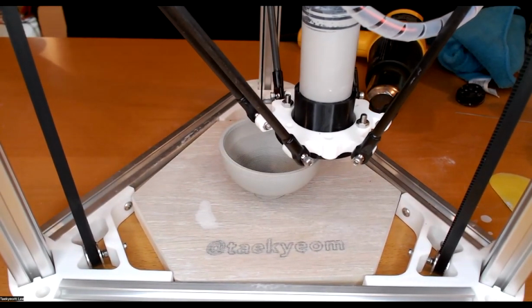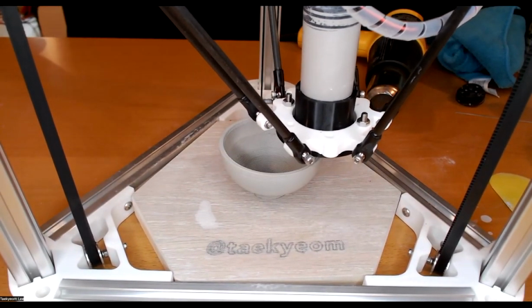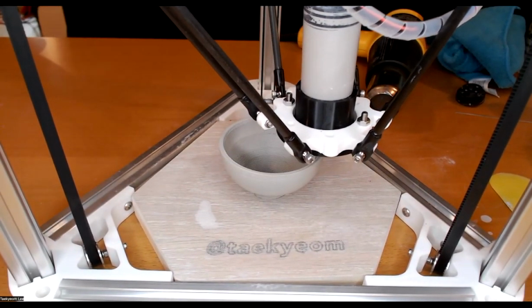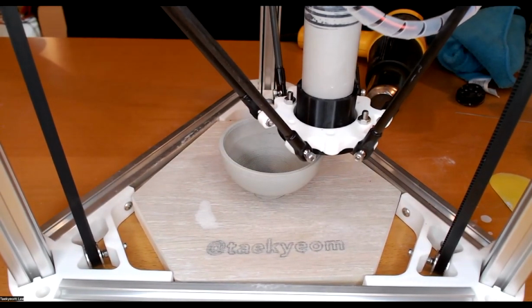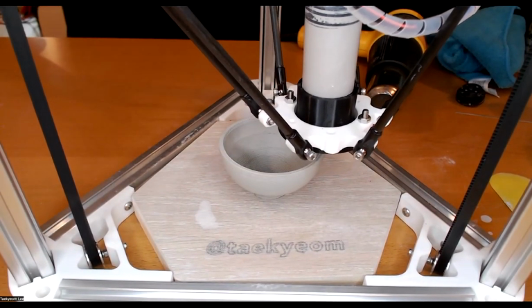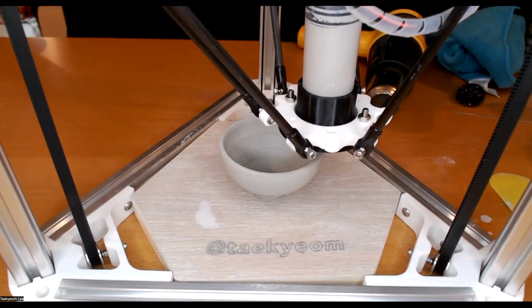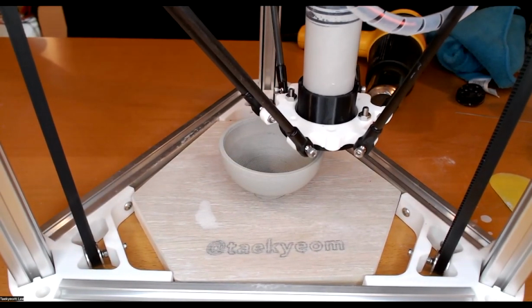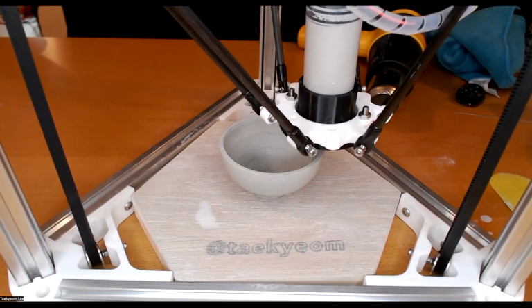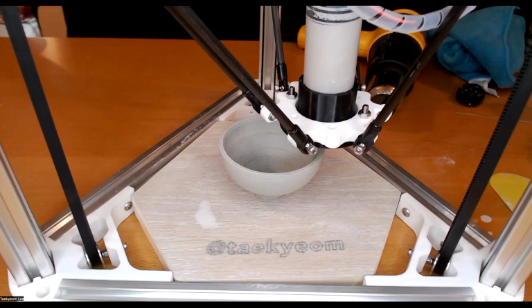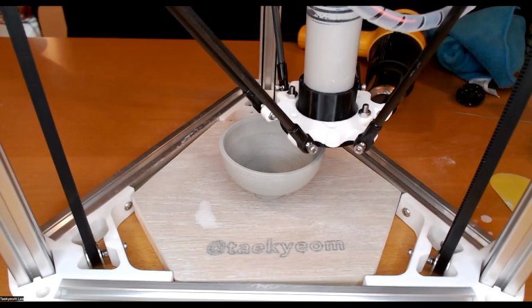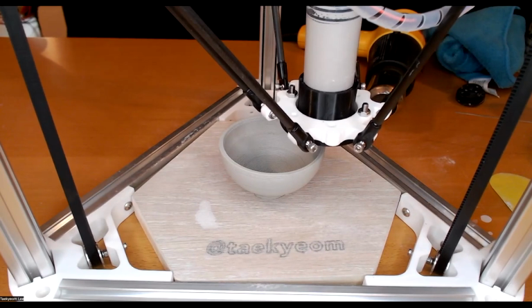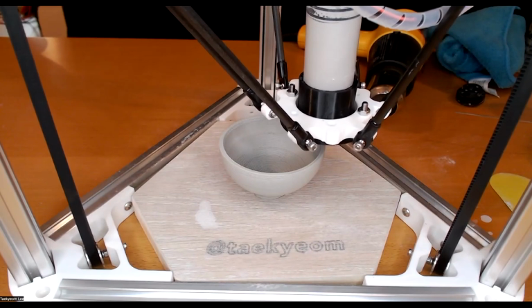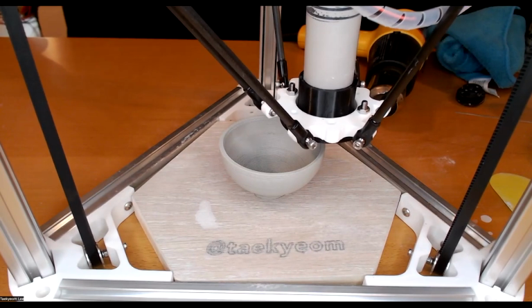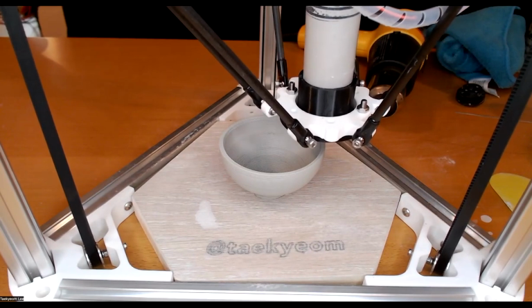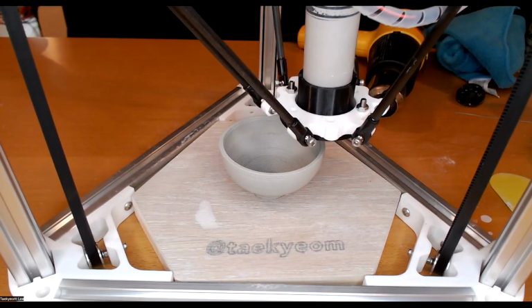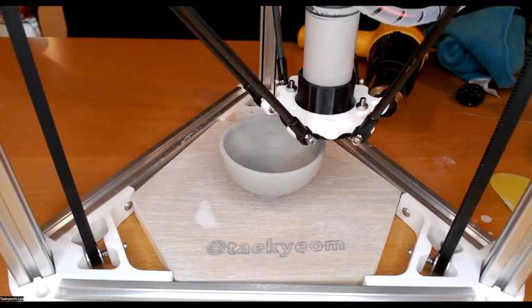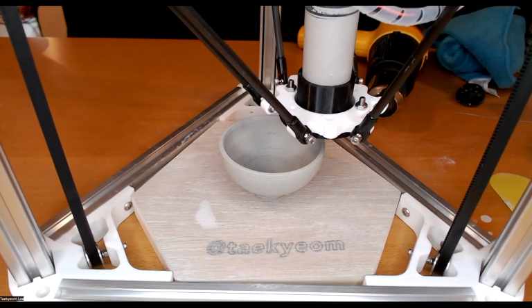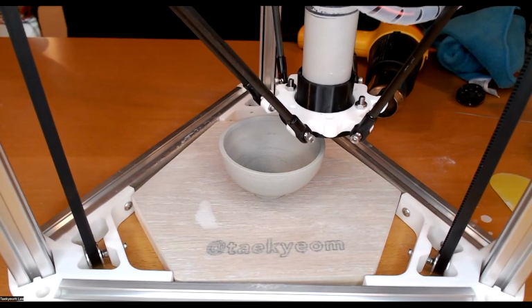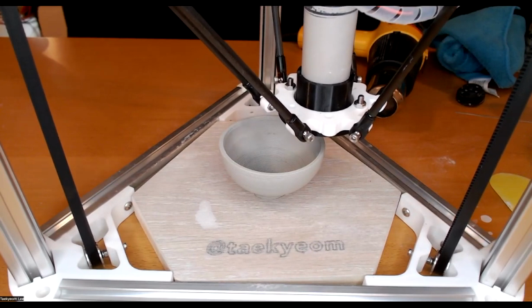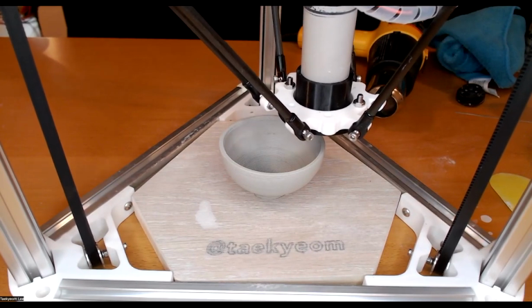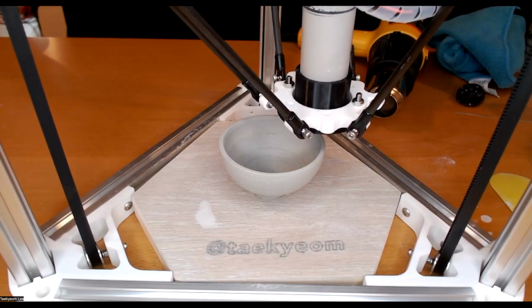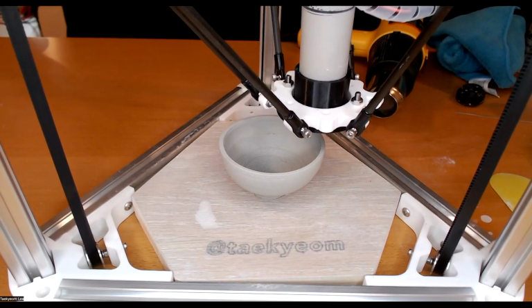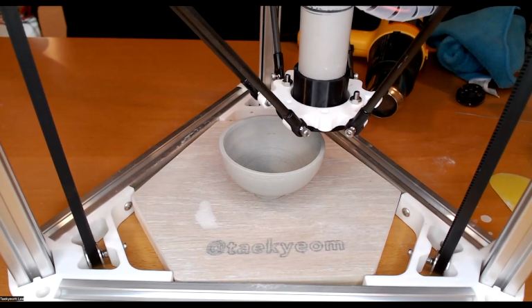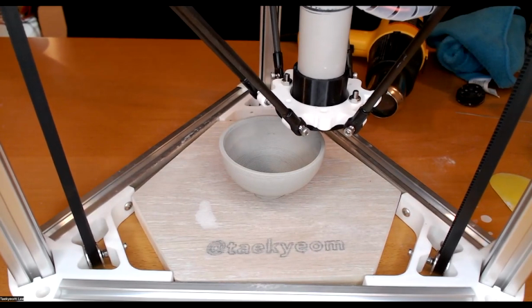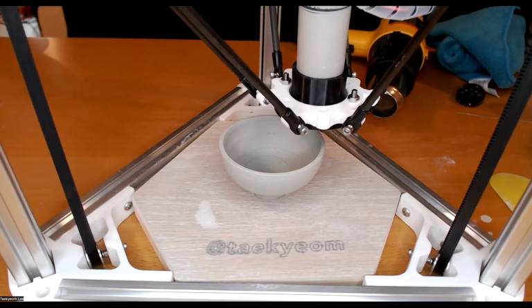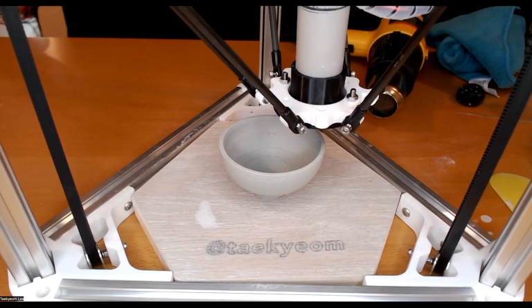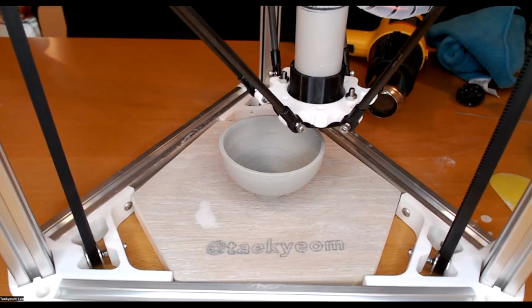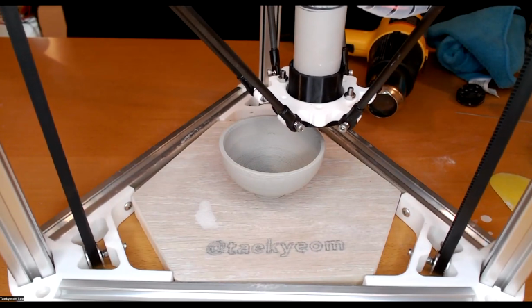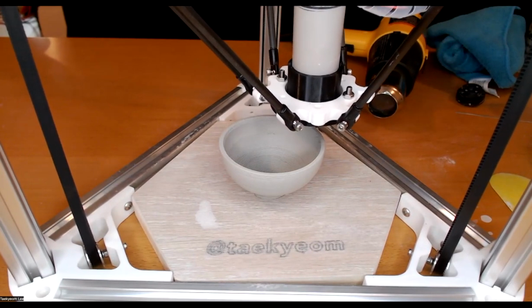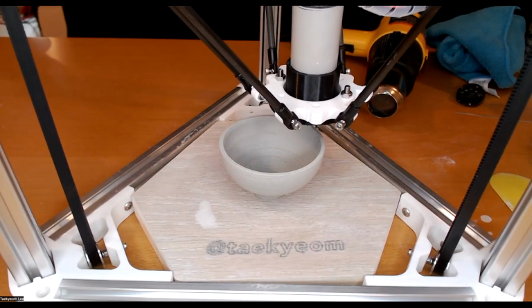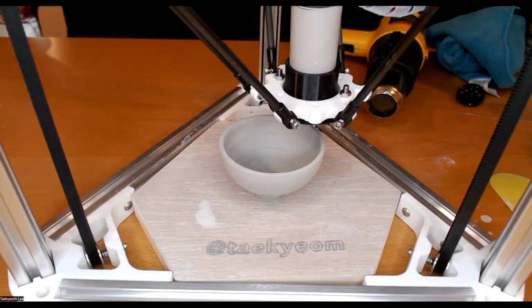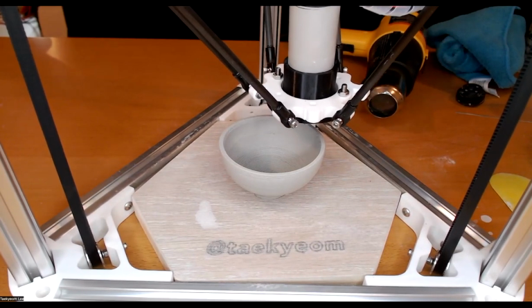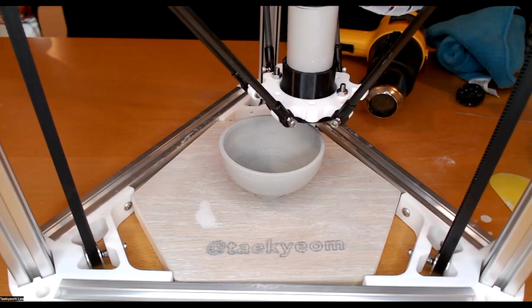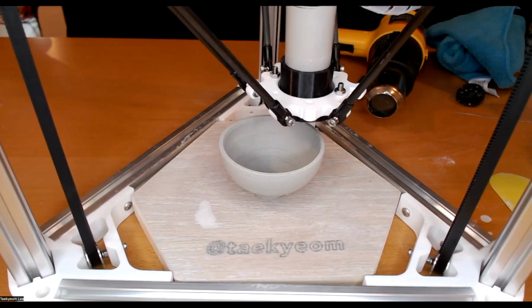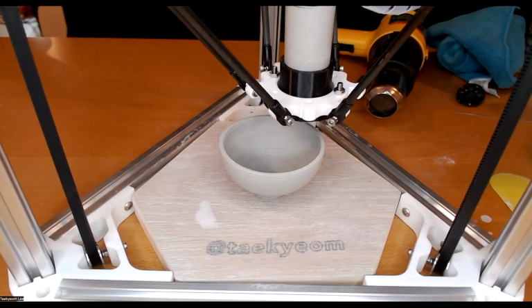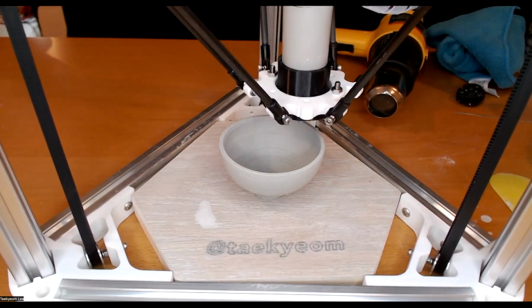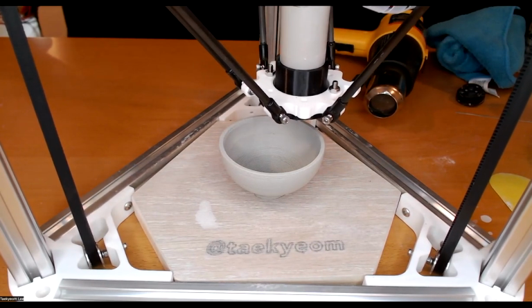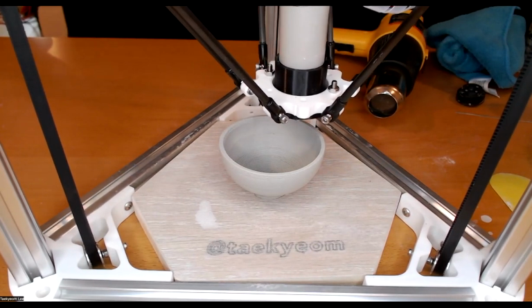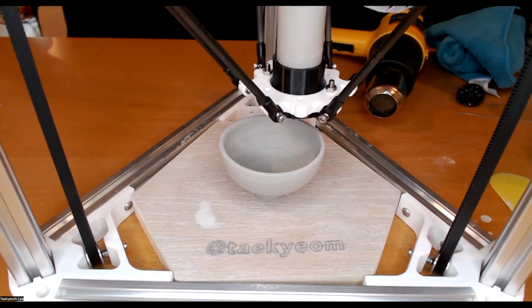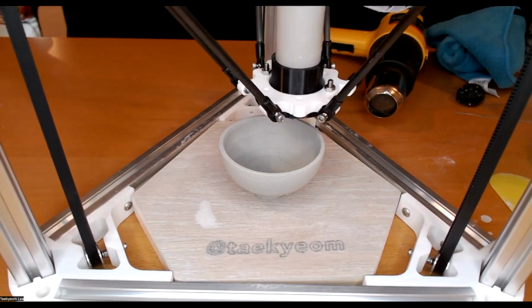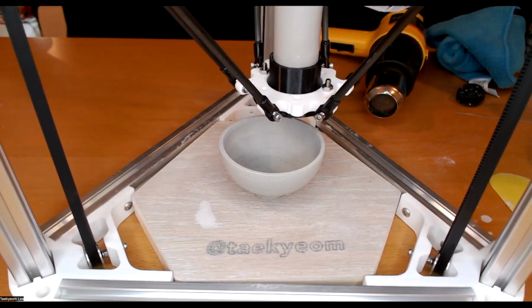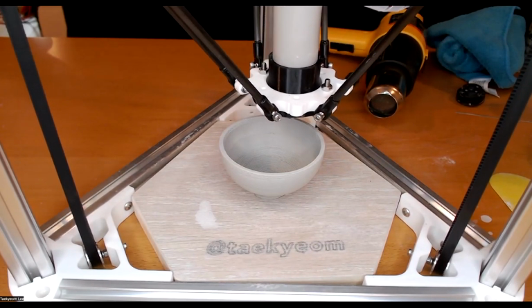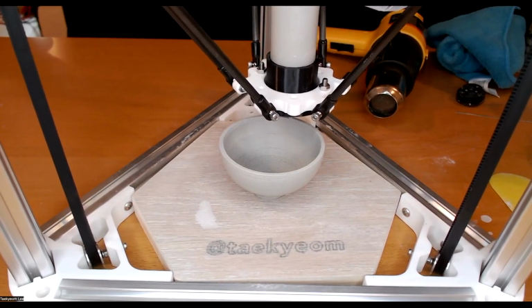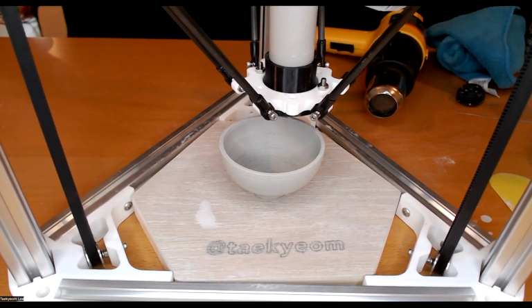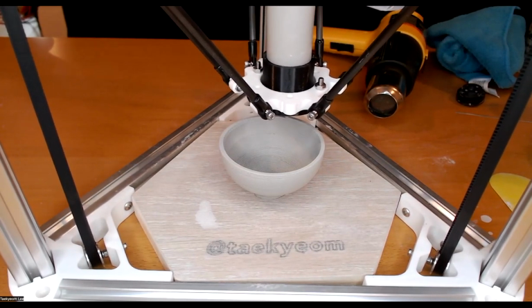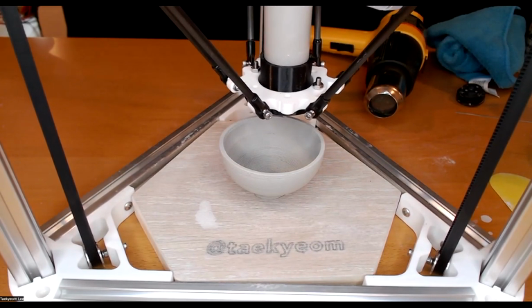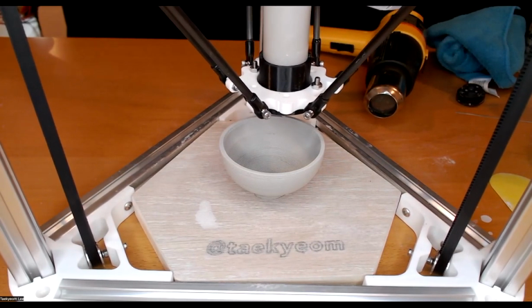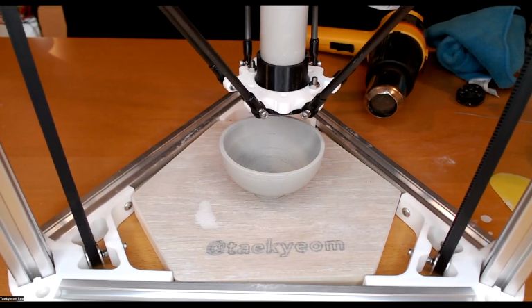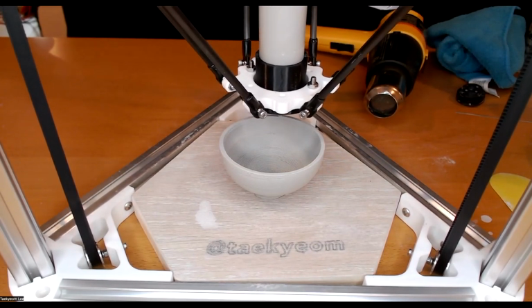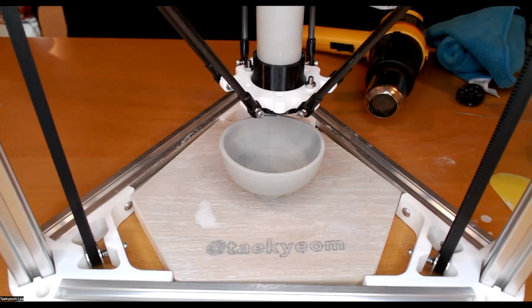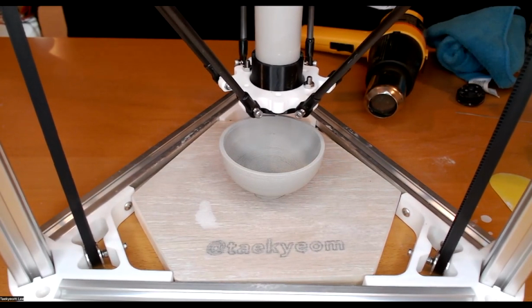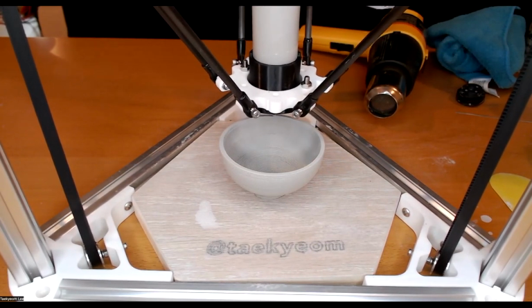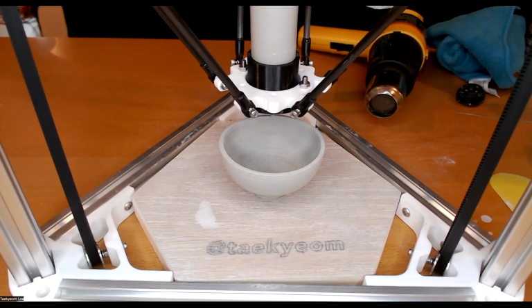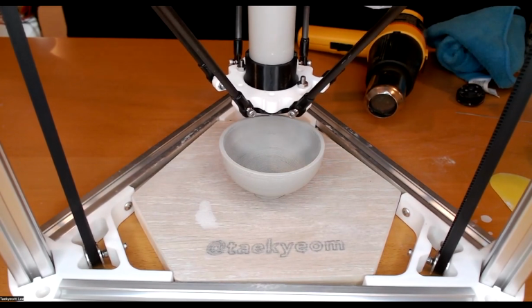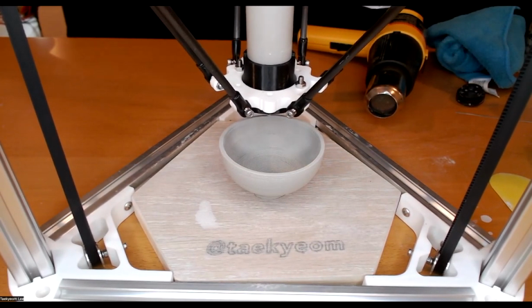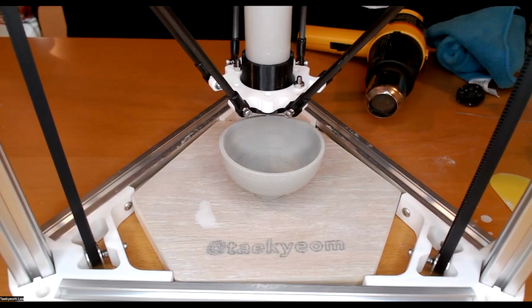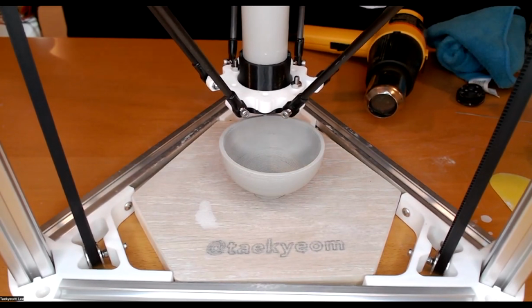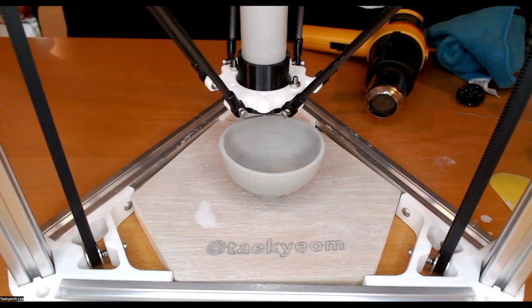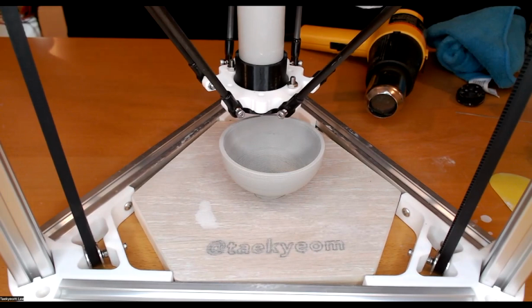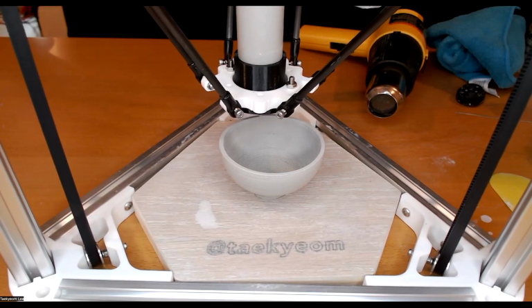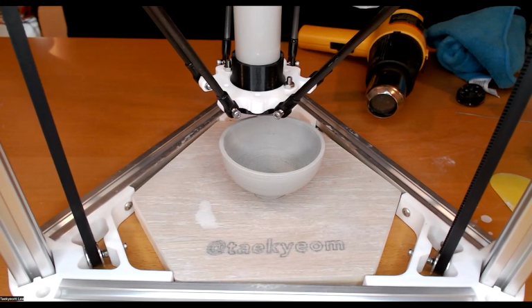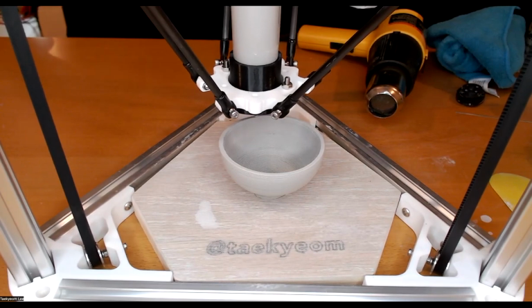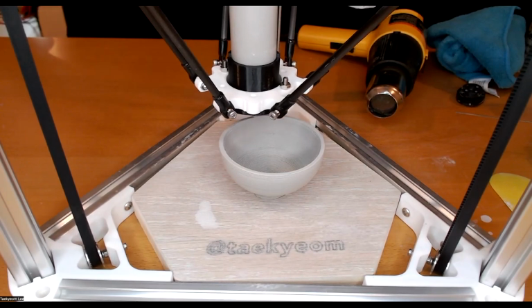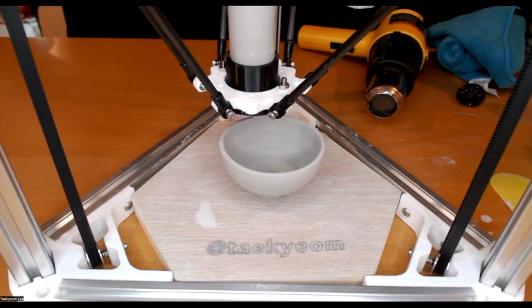Approximately 13 minutes and 30 seconds left.